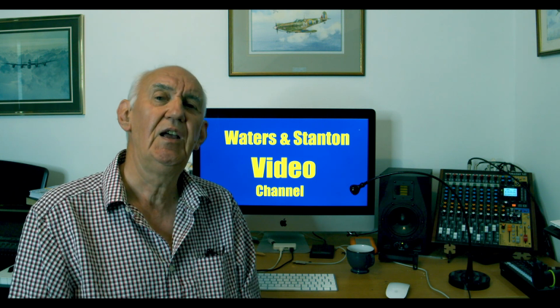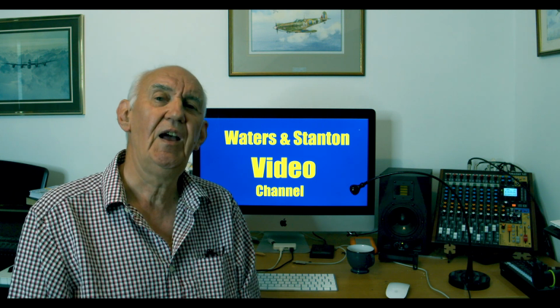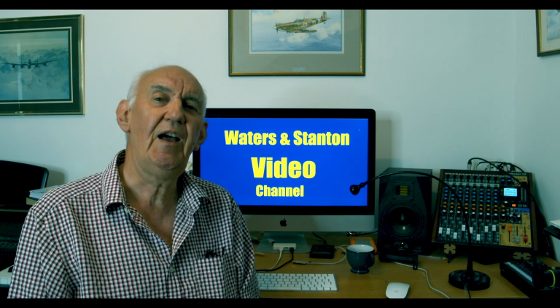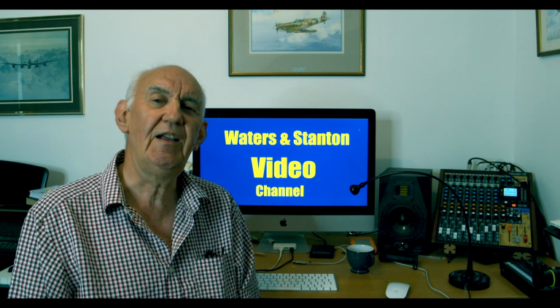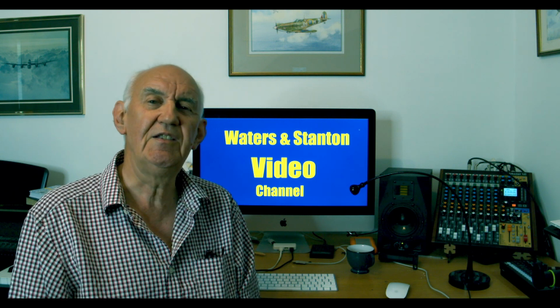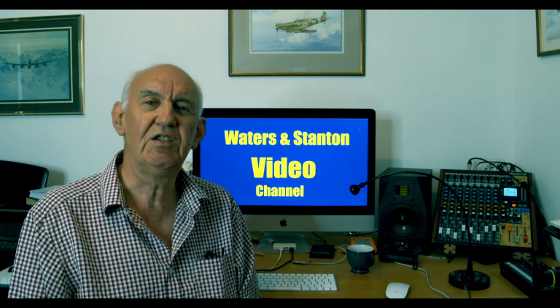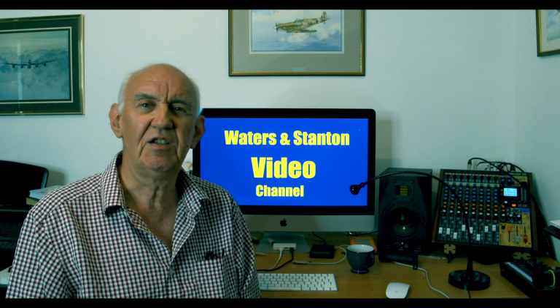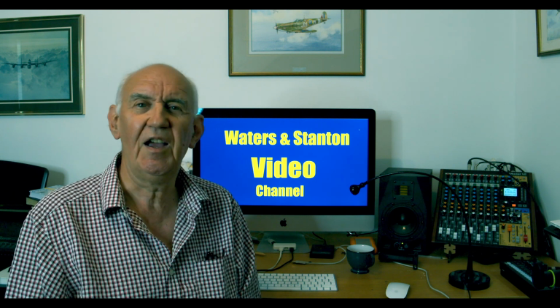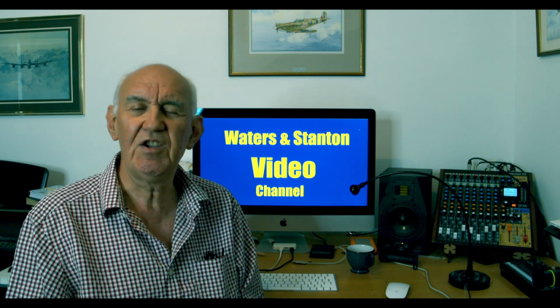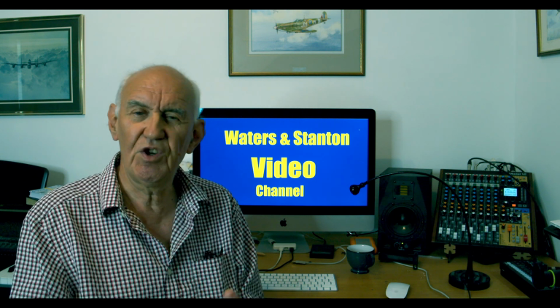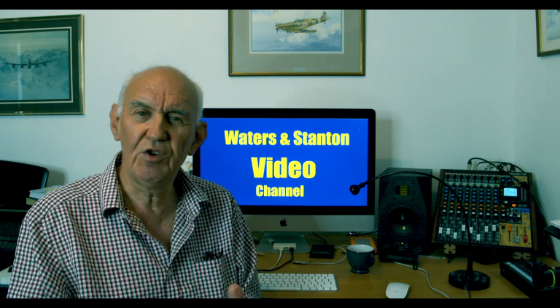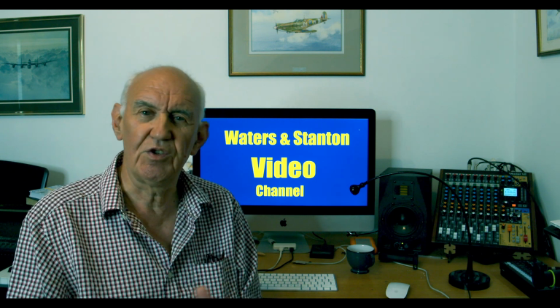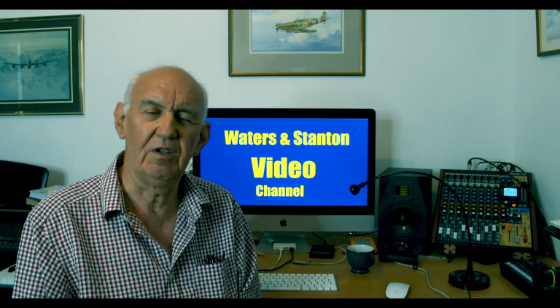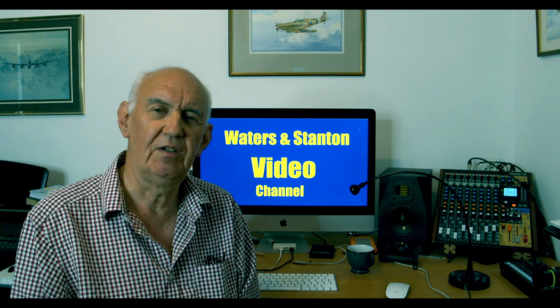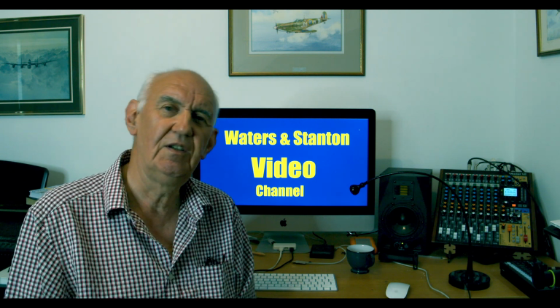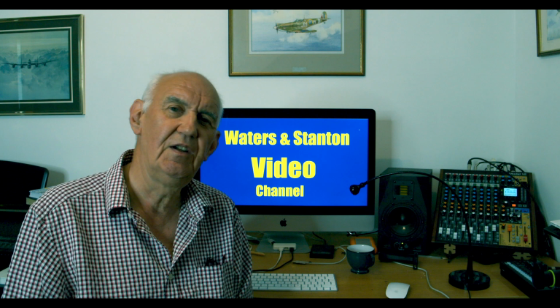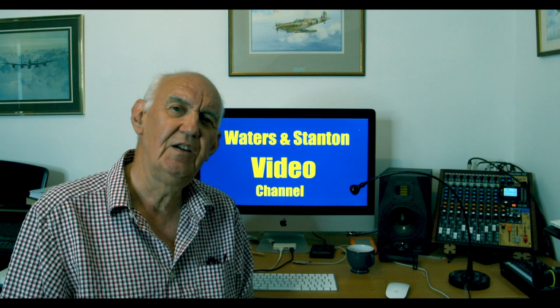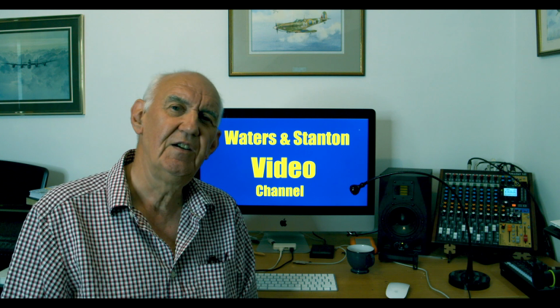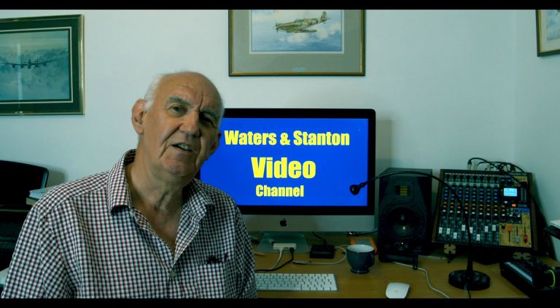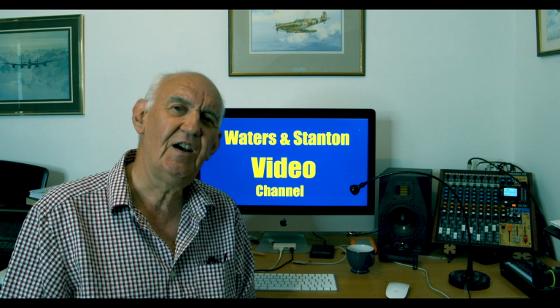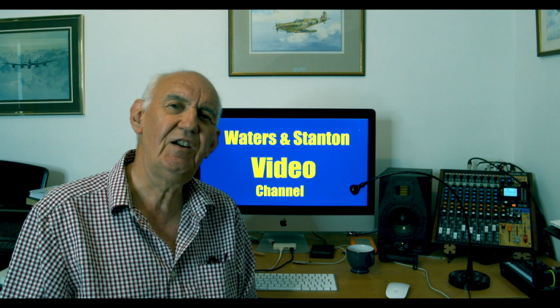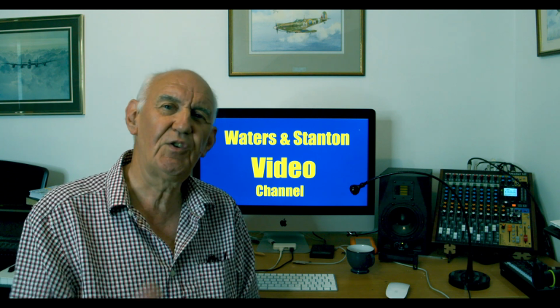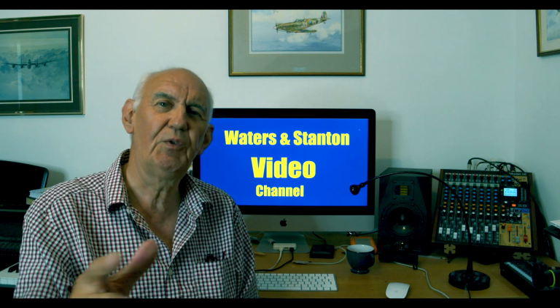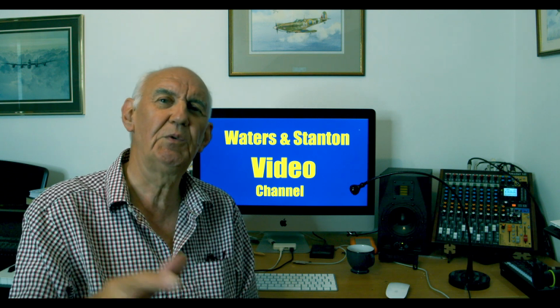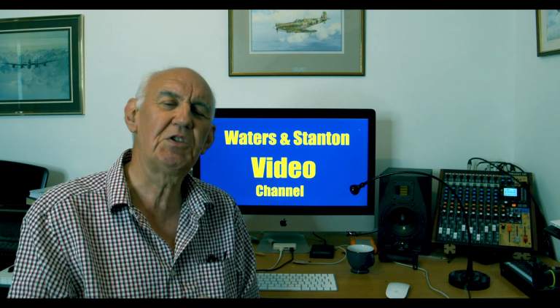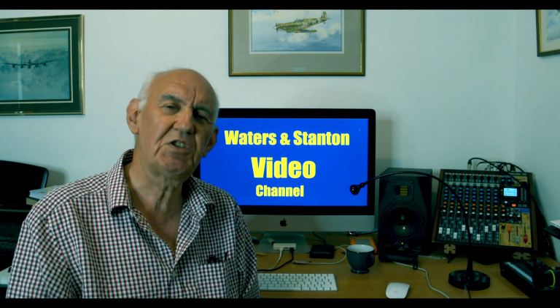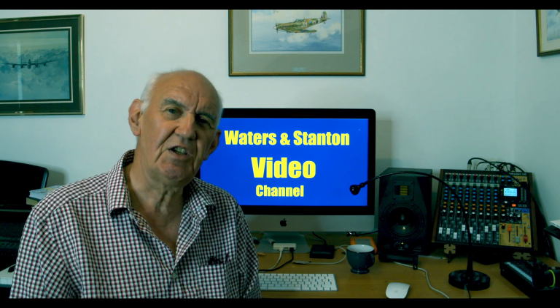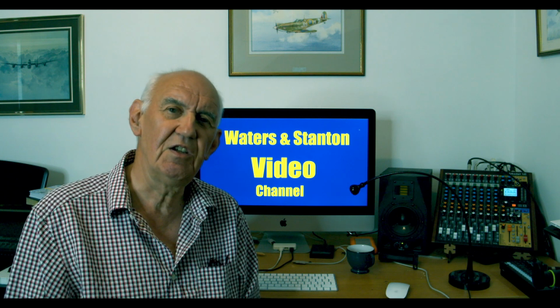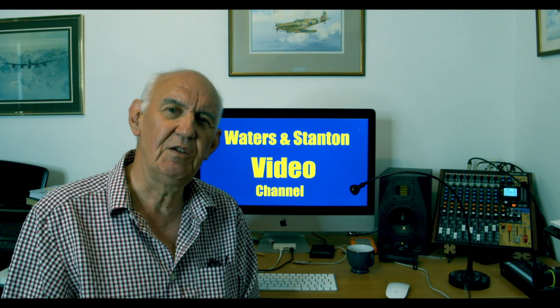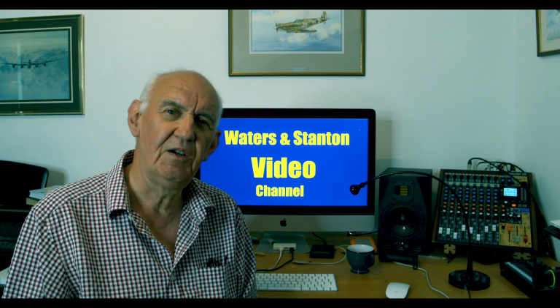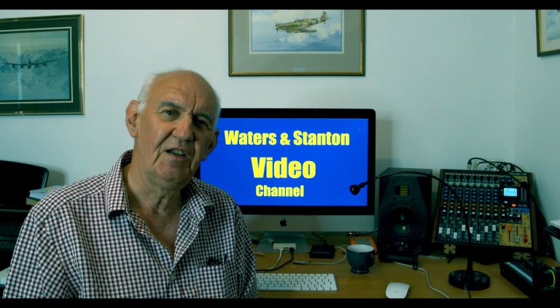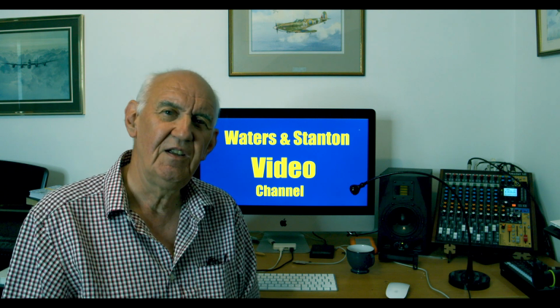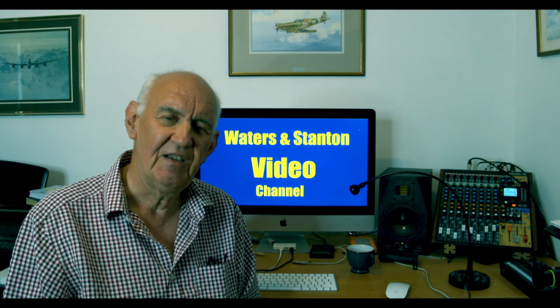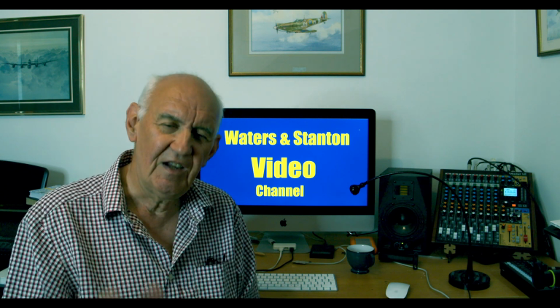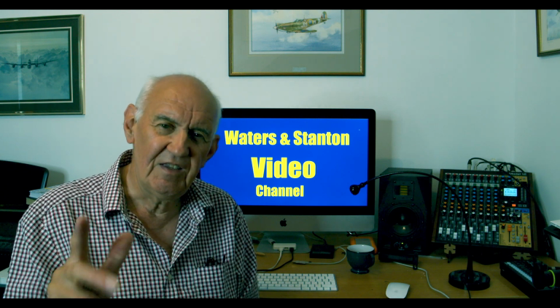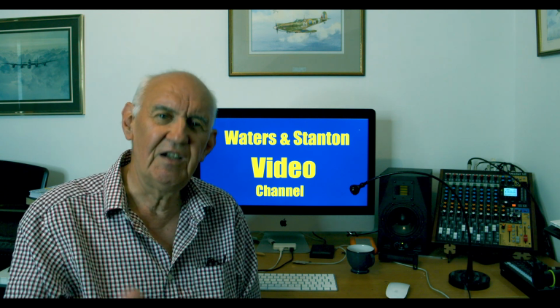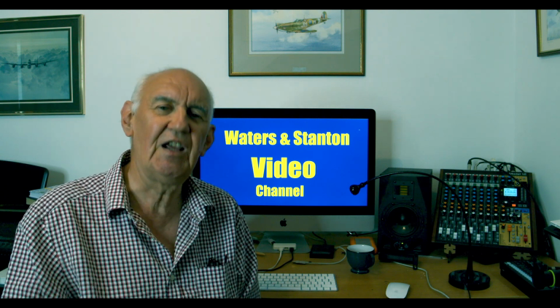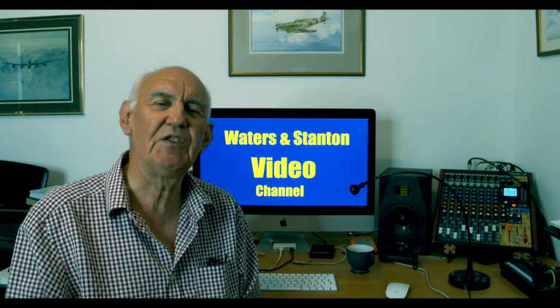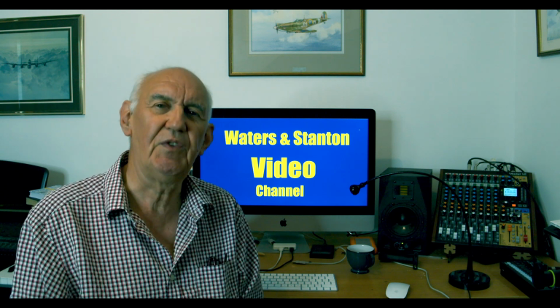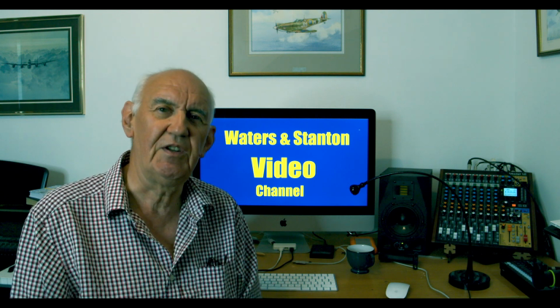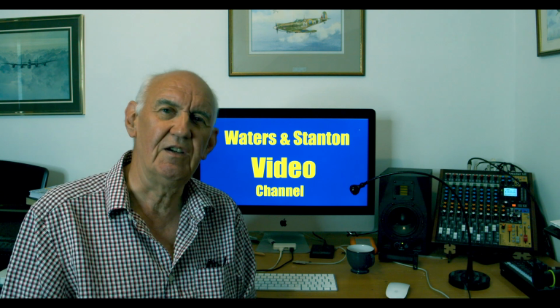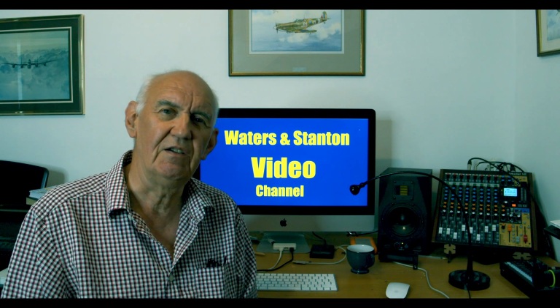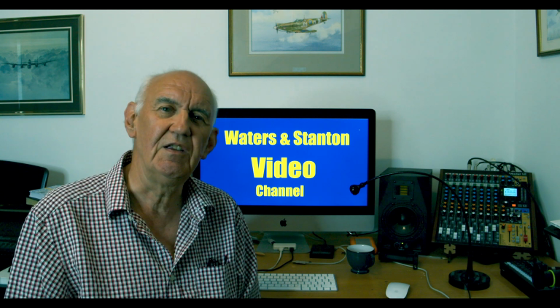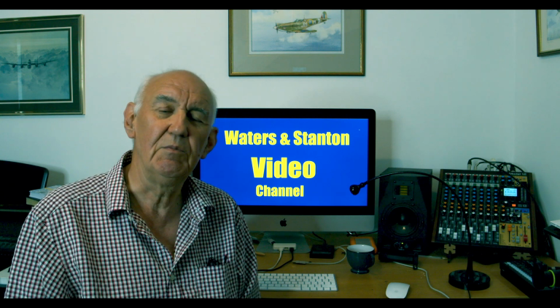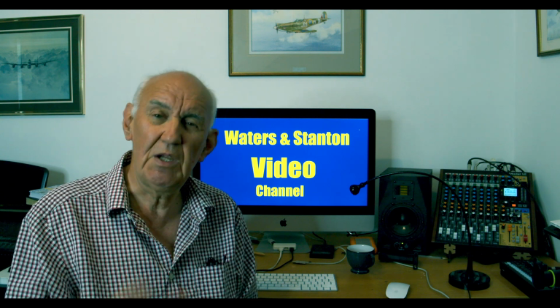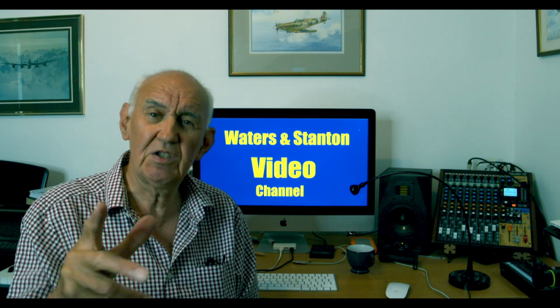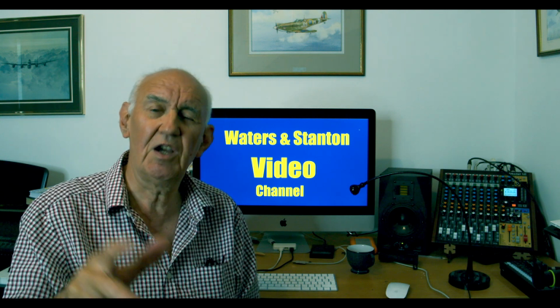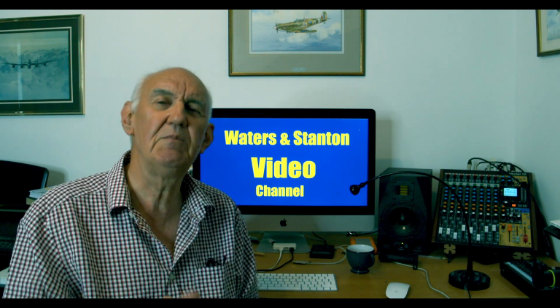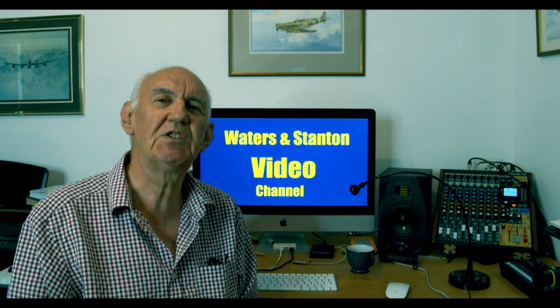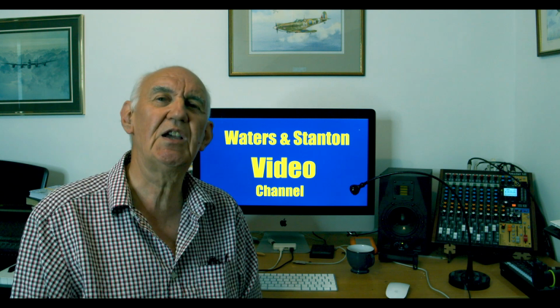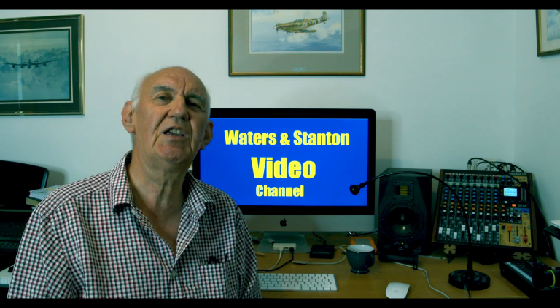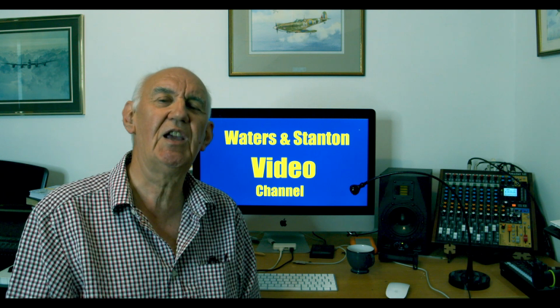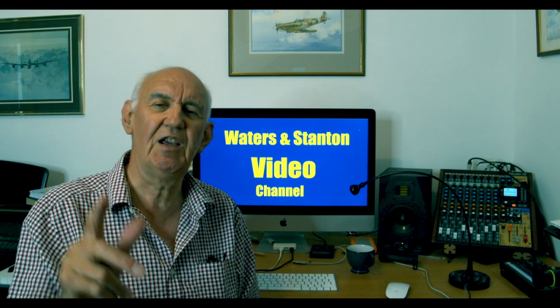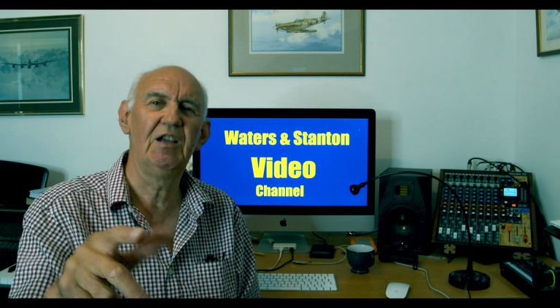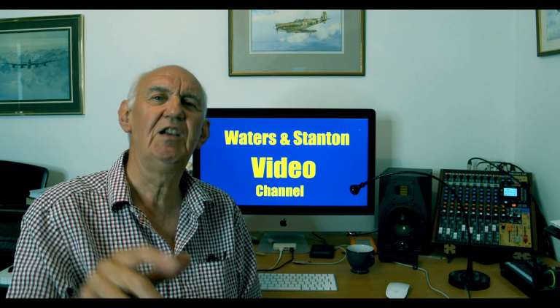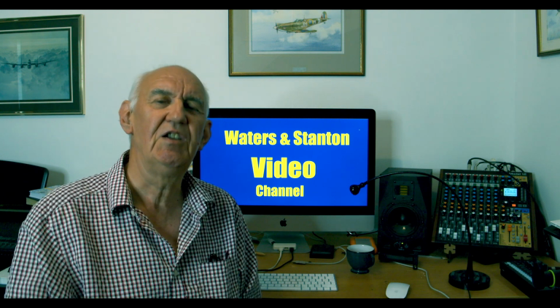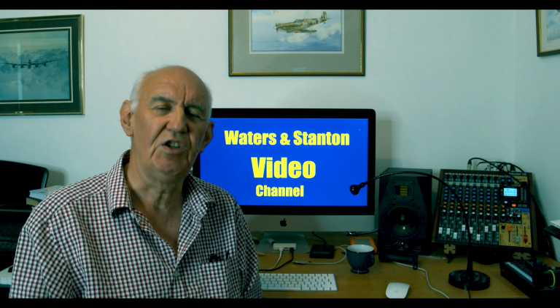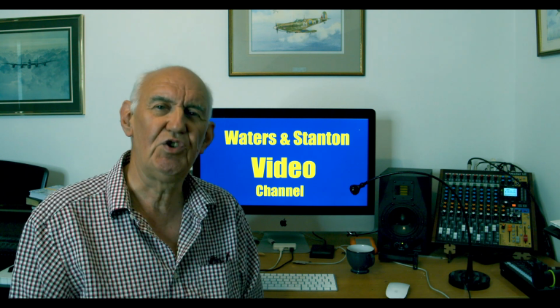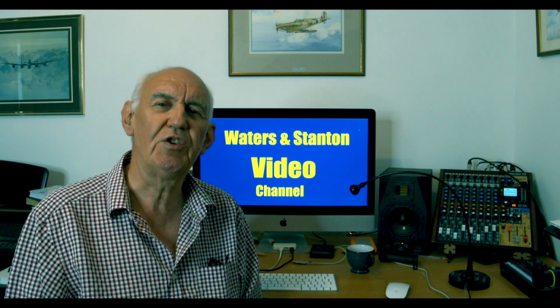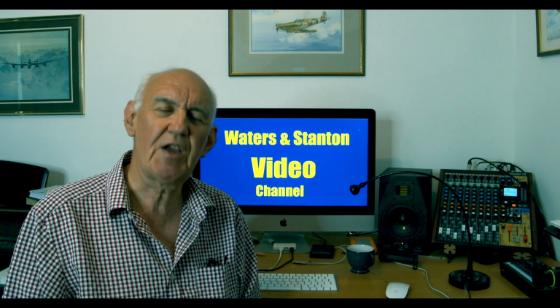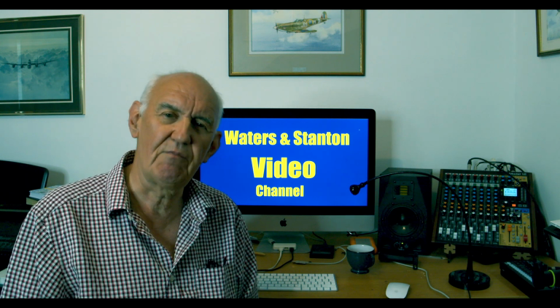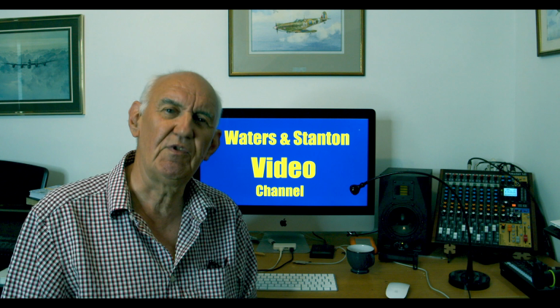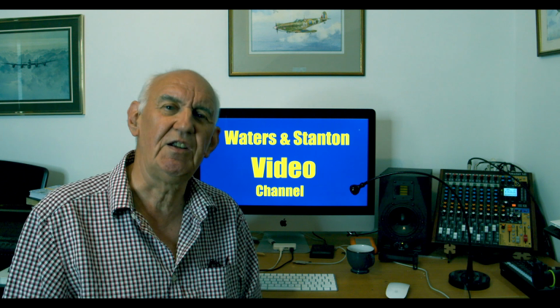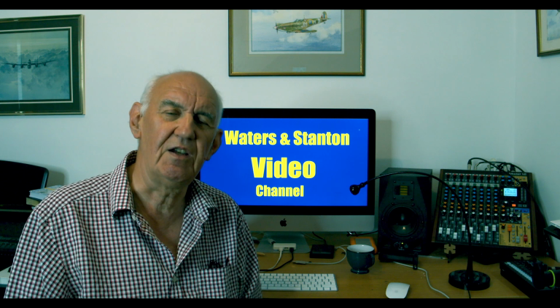As usual, thank you for watching this video, thank you for your support on this channel, and I look forward to seeing you in the next video. In the meantime, take care and enjoy your ham radio.